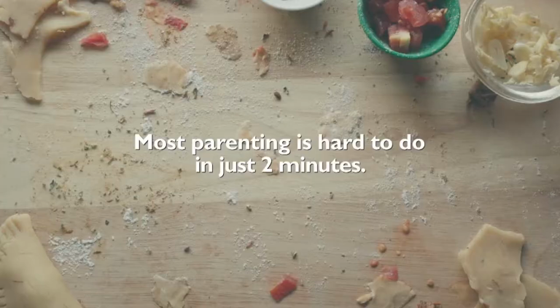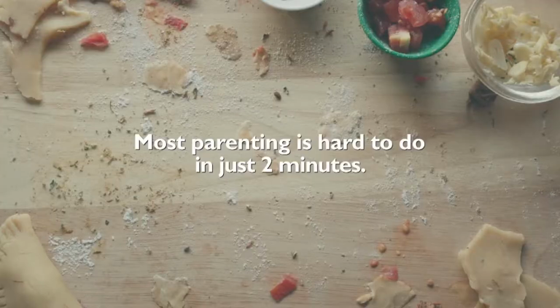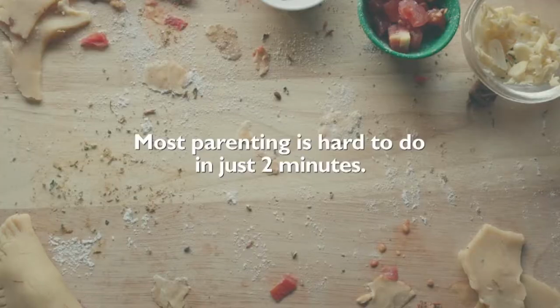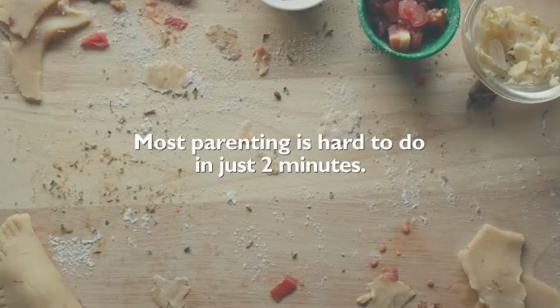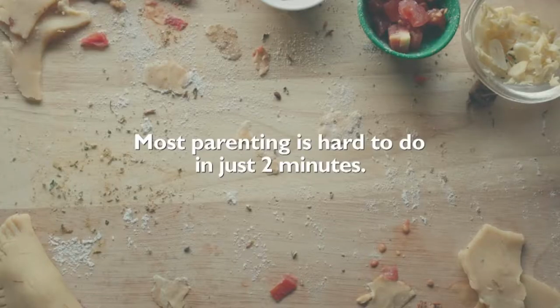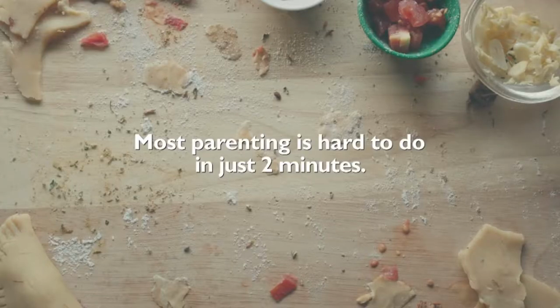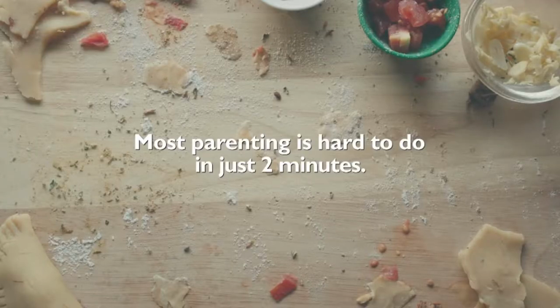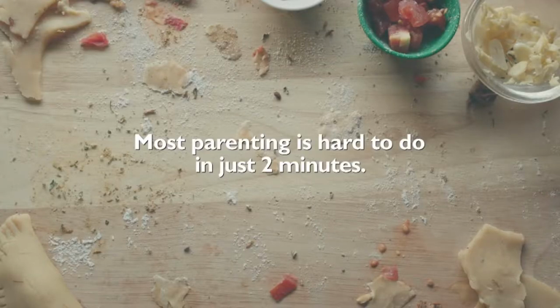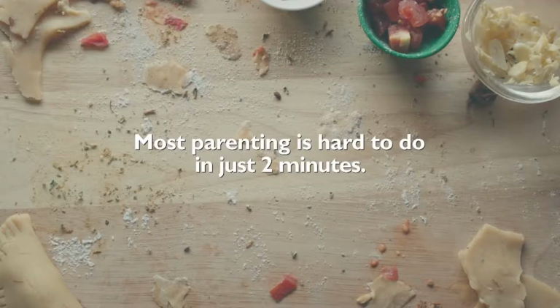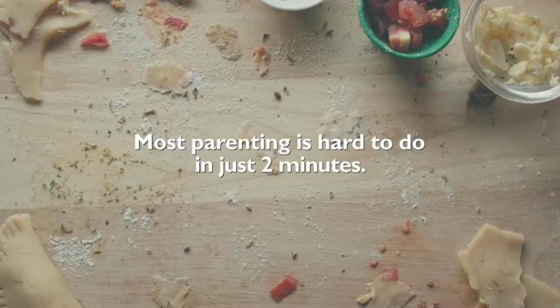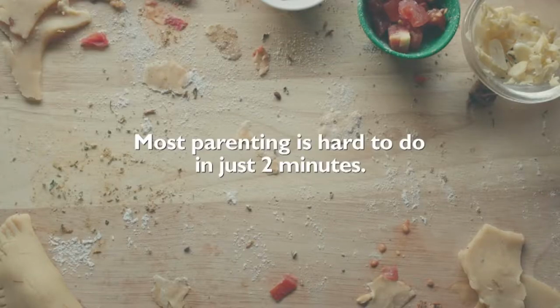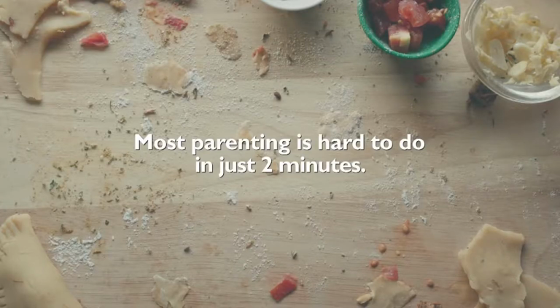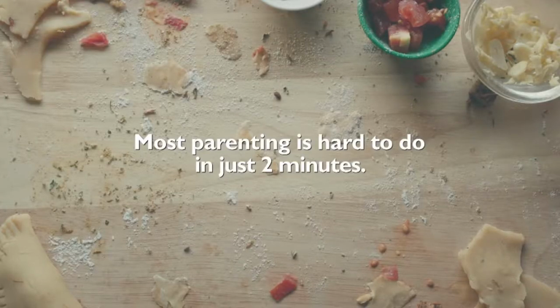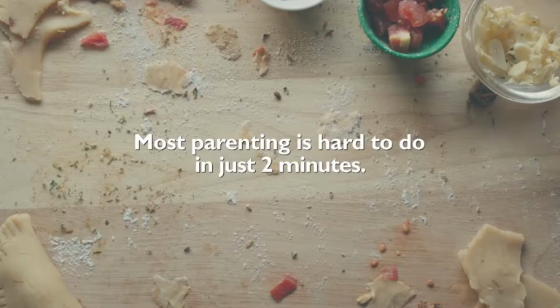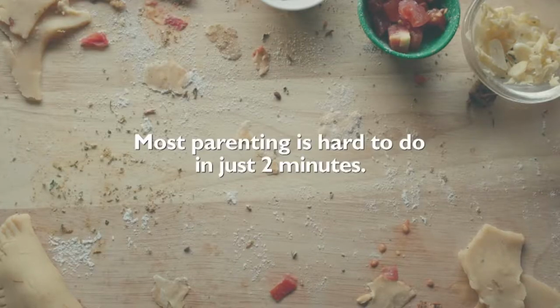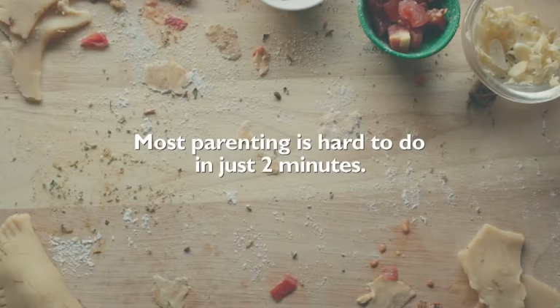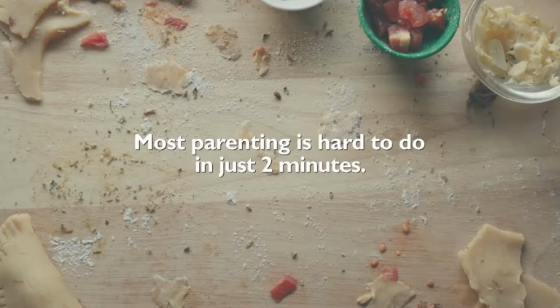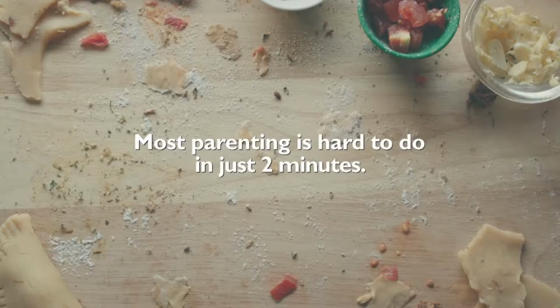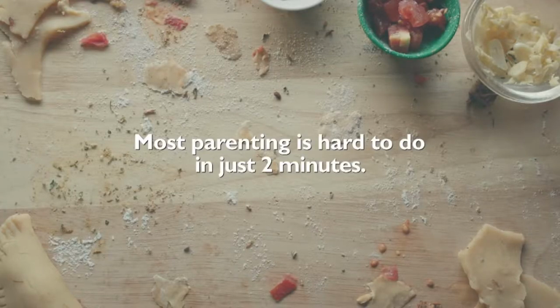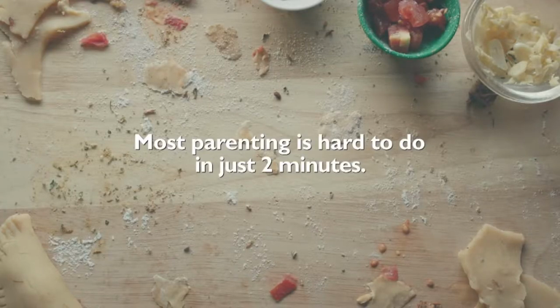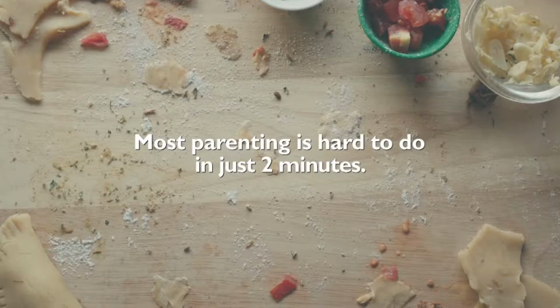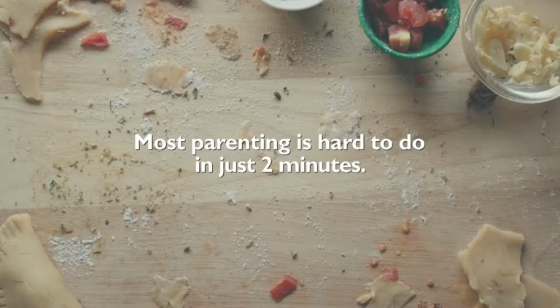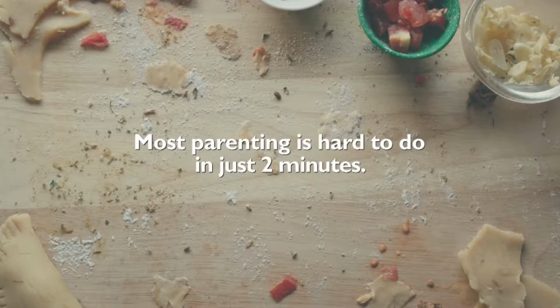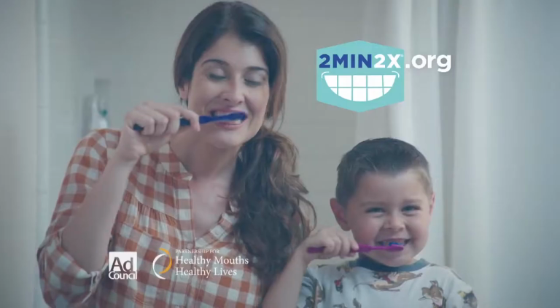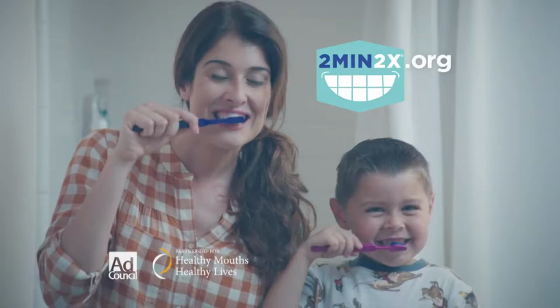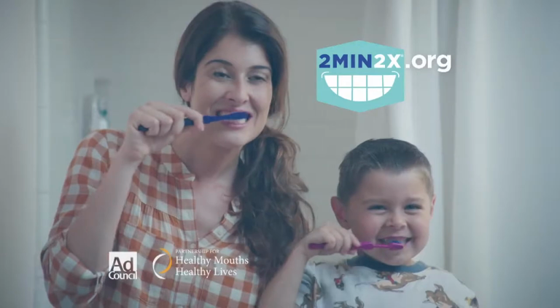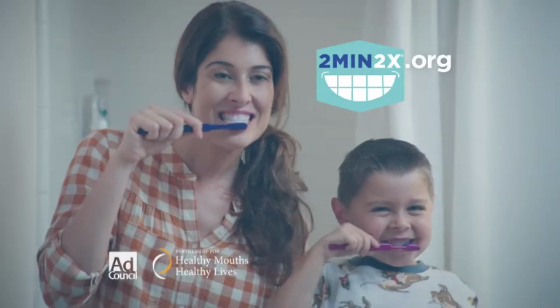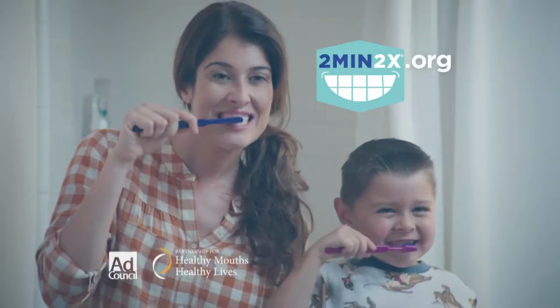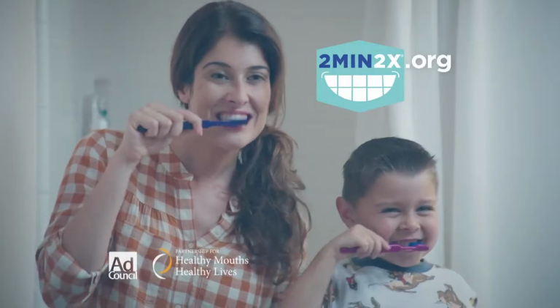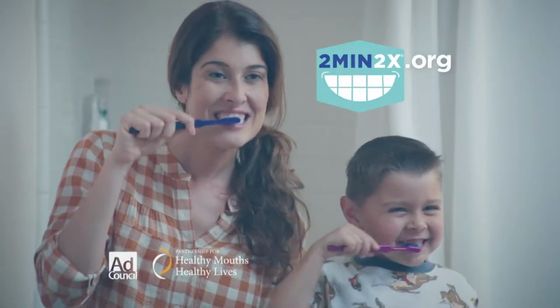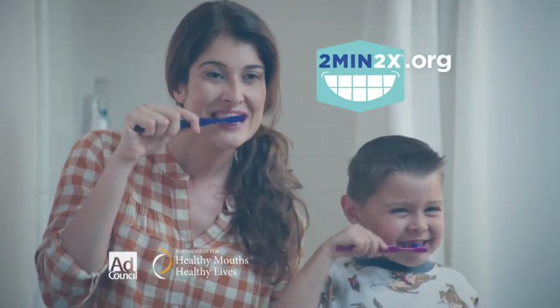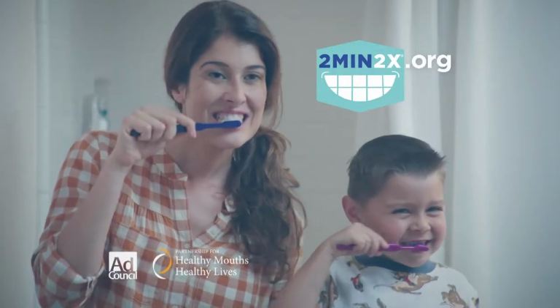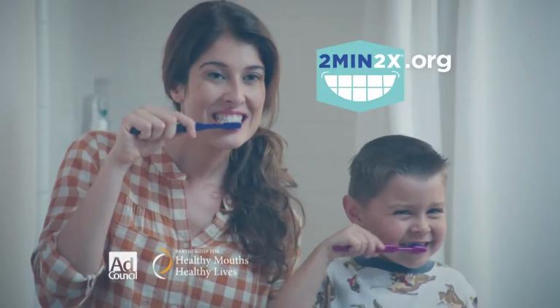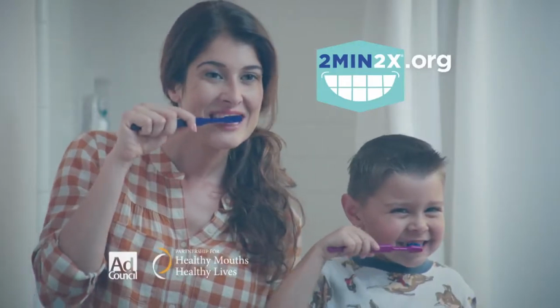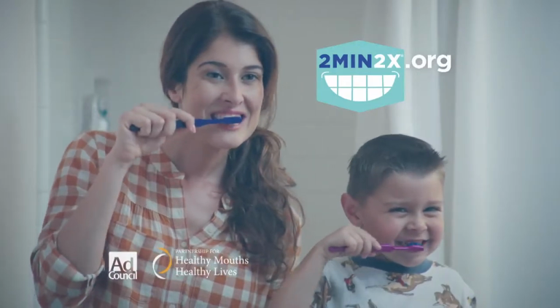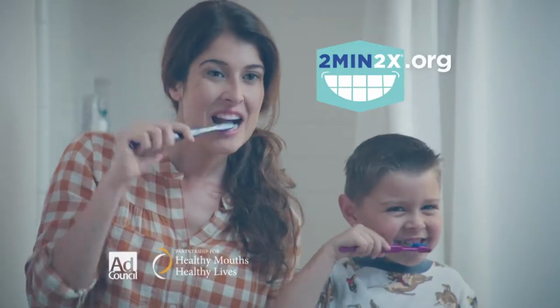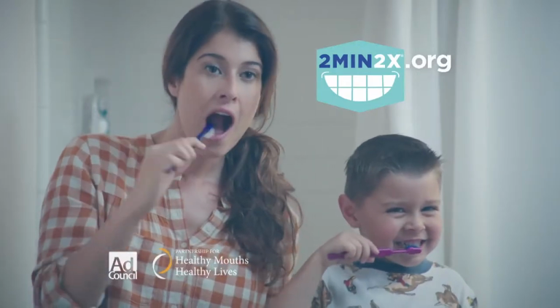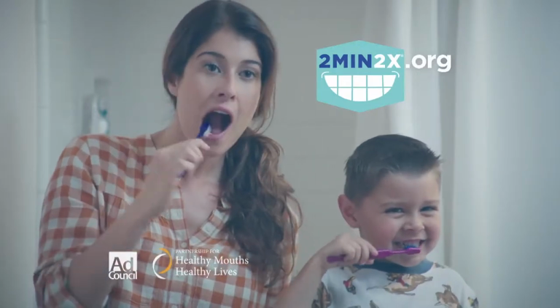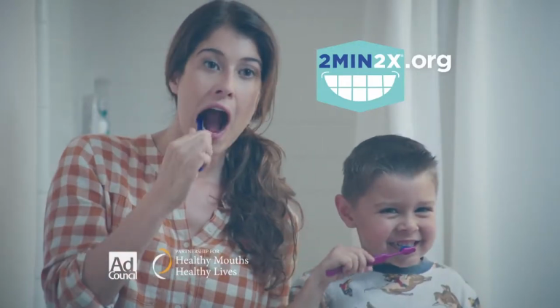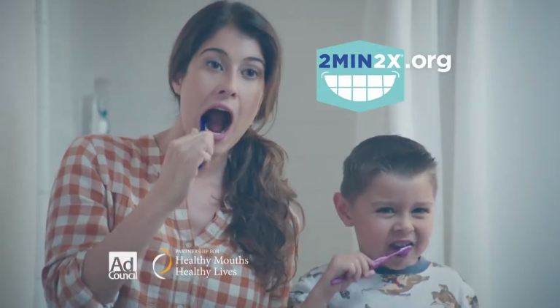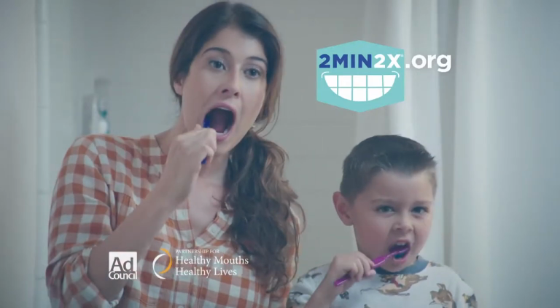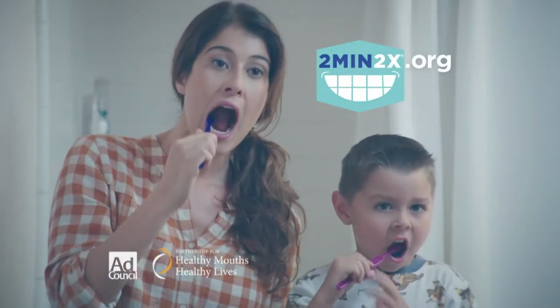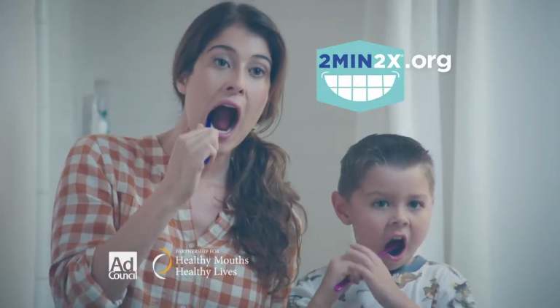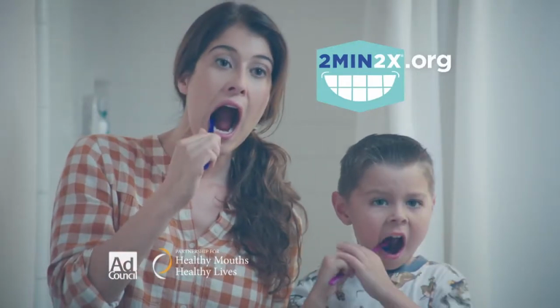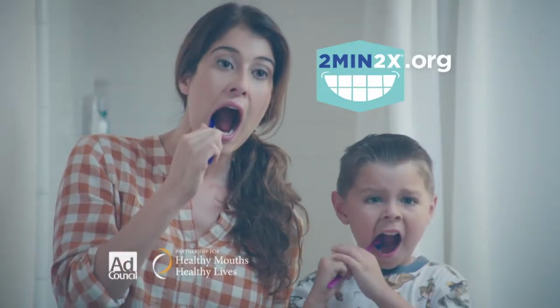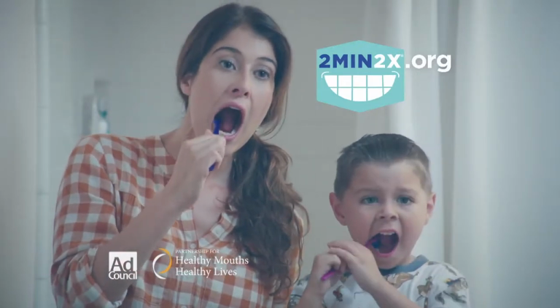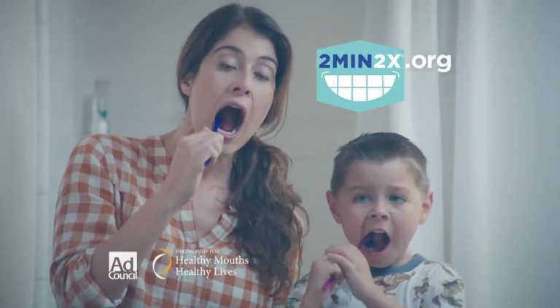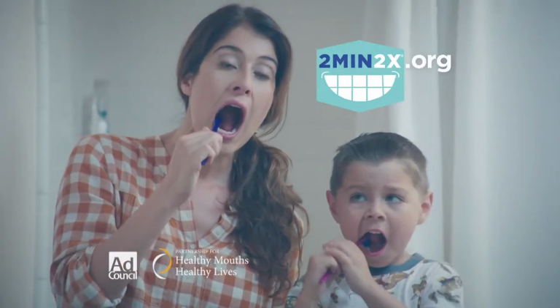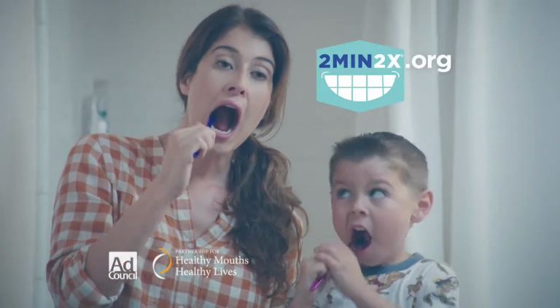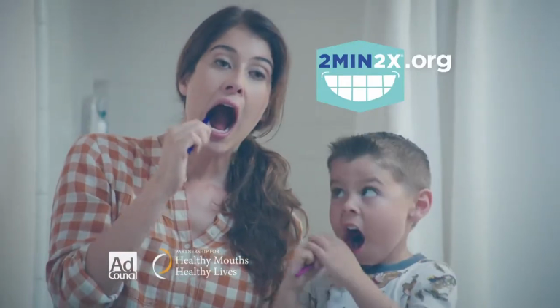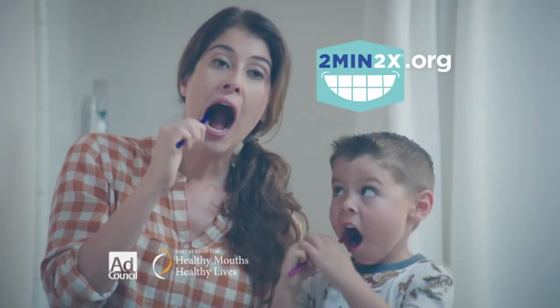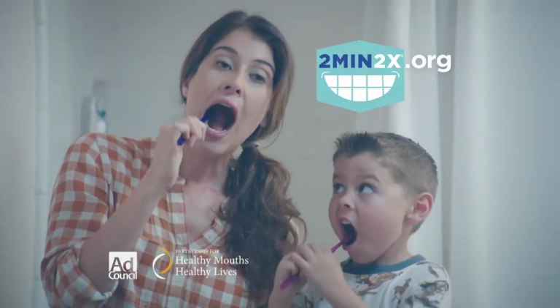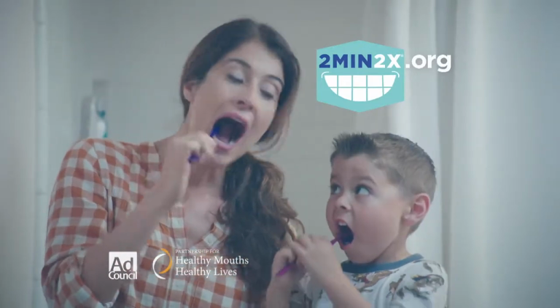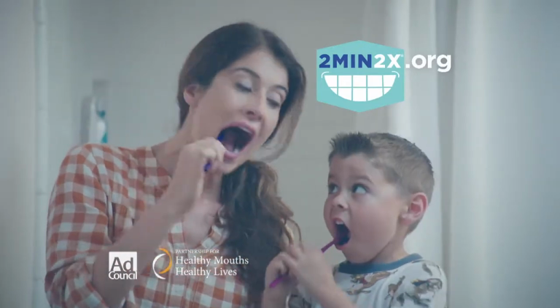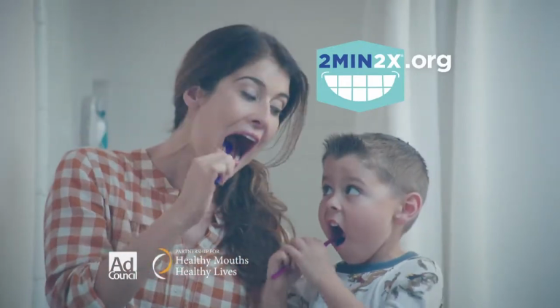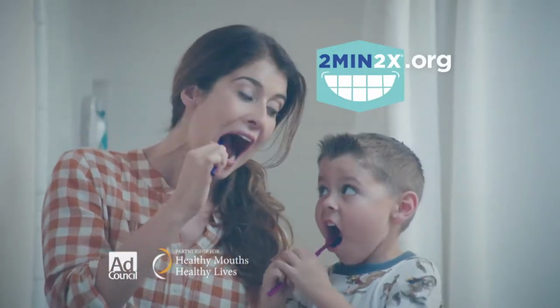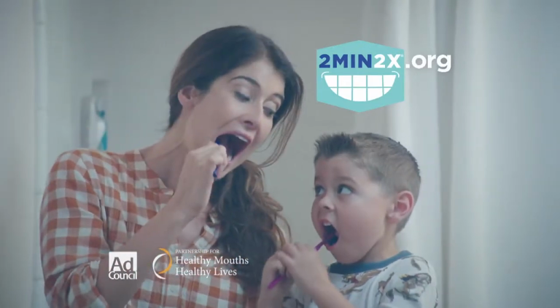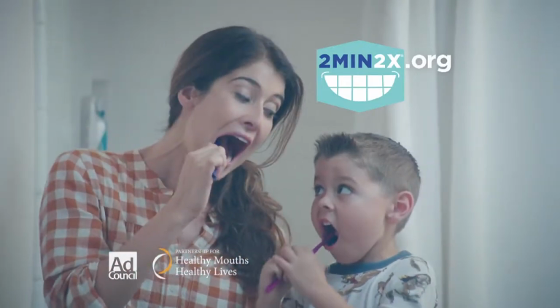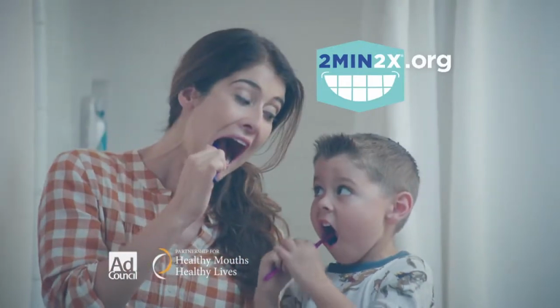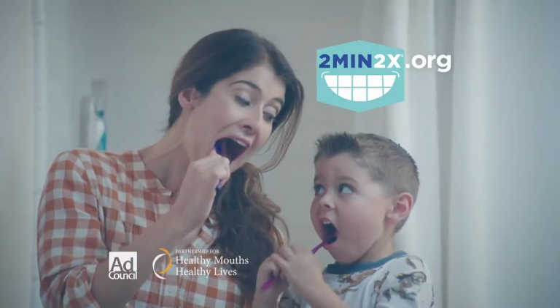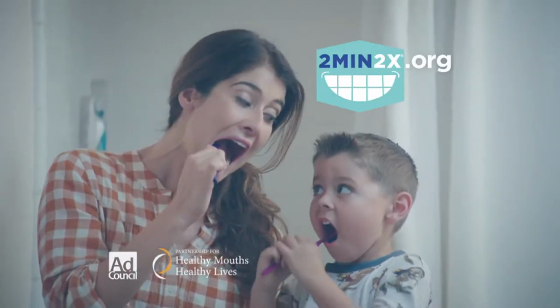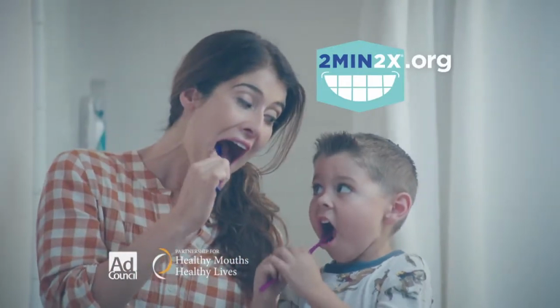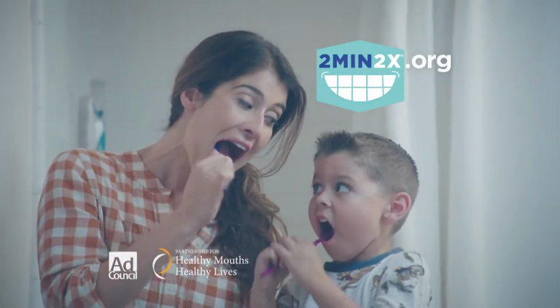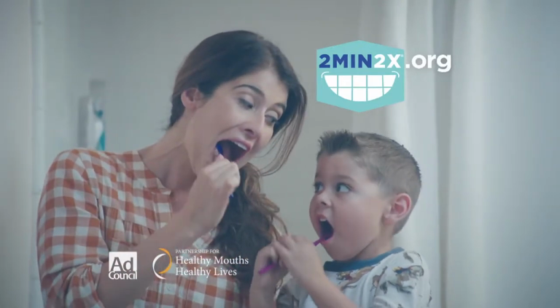Most parenting is hard to do in just two minutes, but two minutes twice a day making sure they brush is easier, and it could help save them from a lifetime of tooth pain.